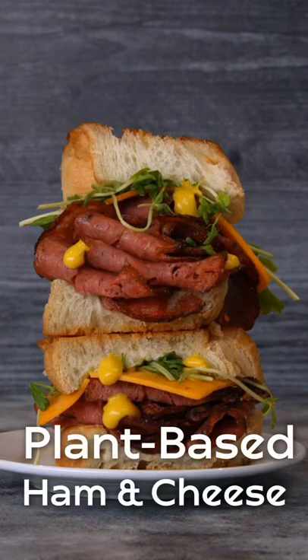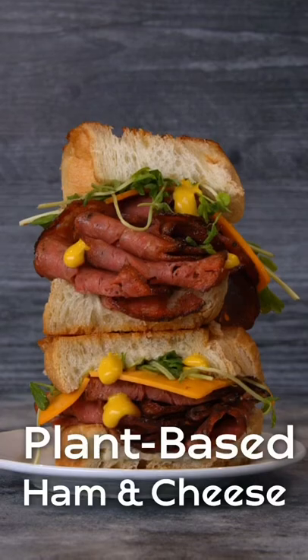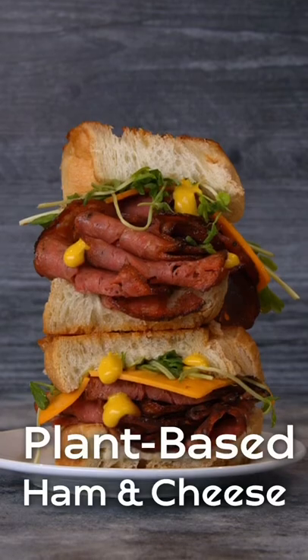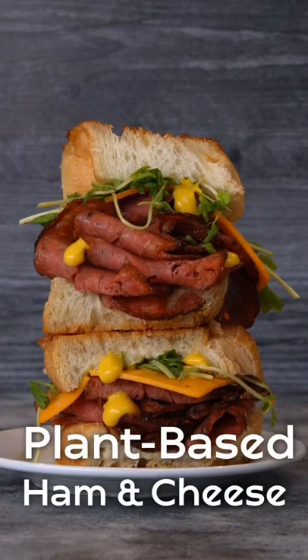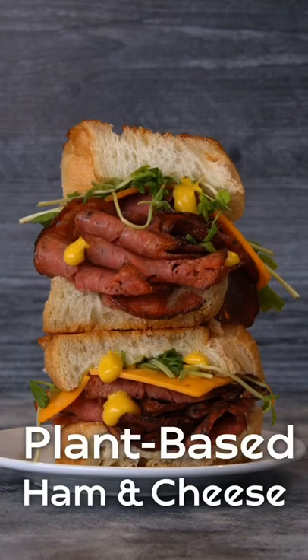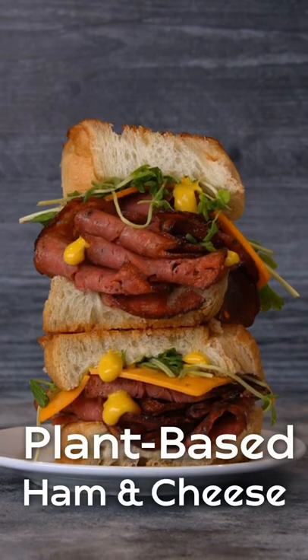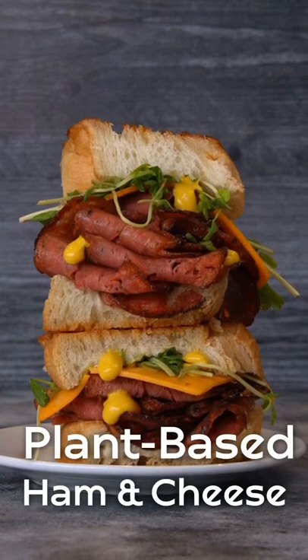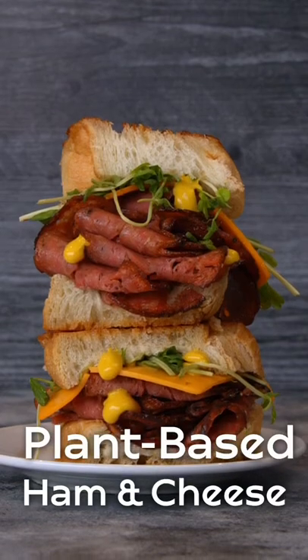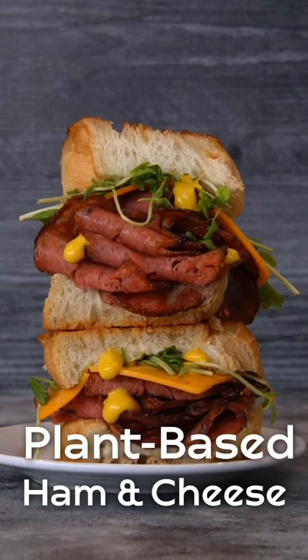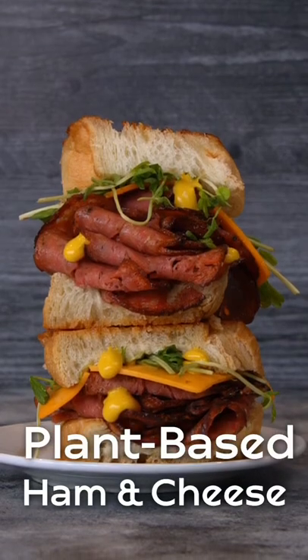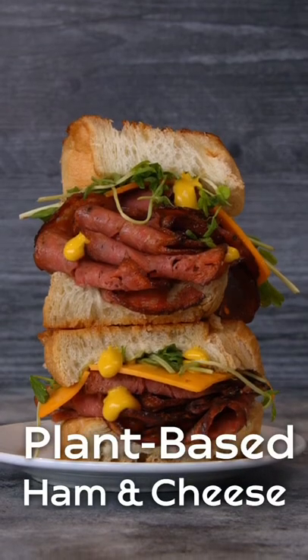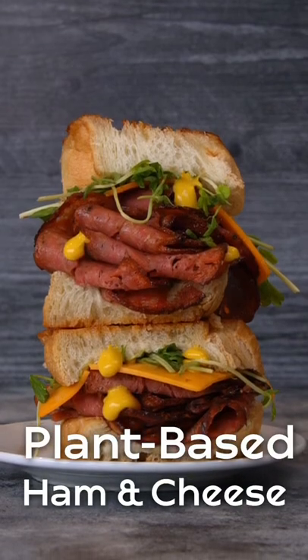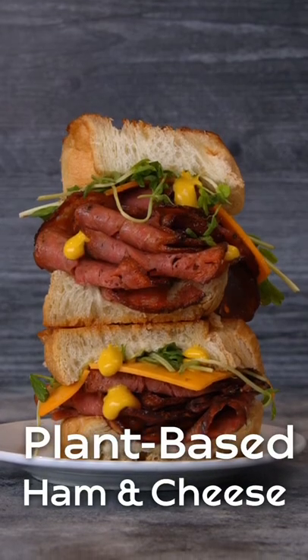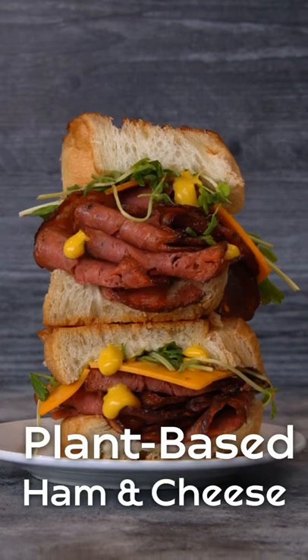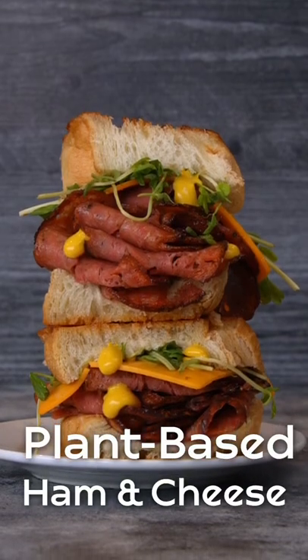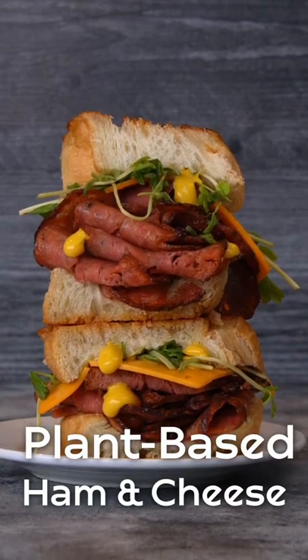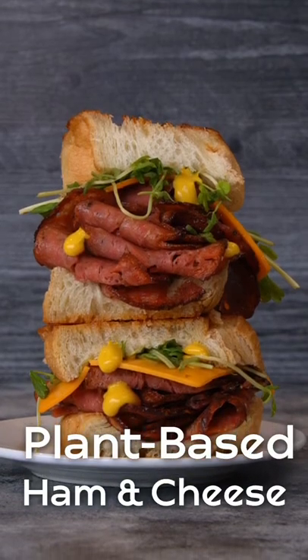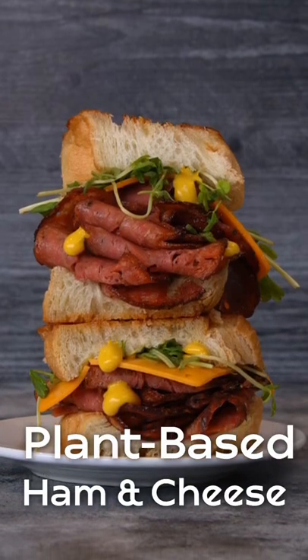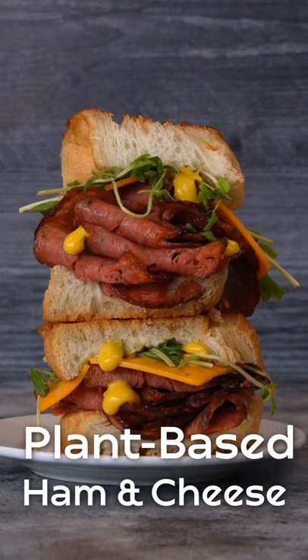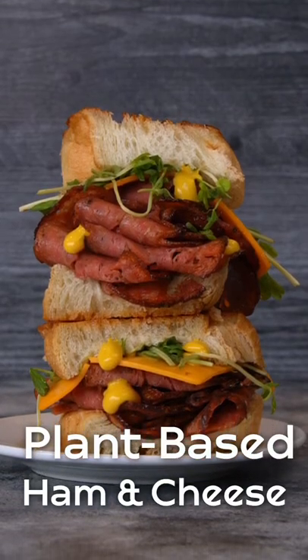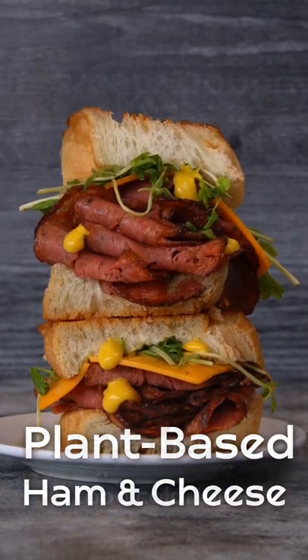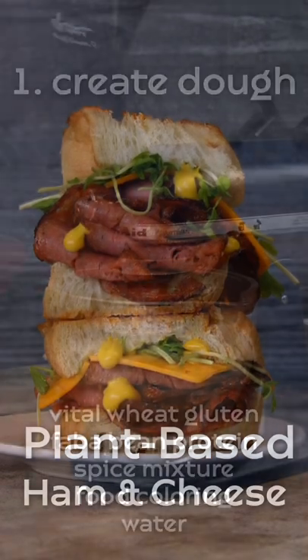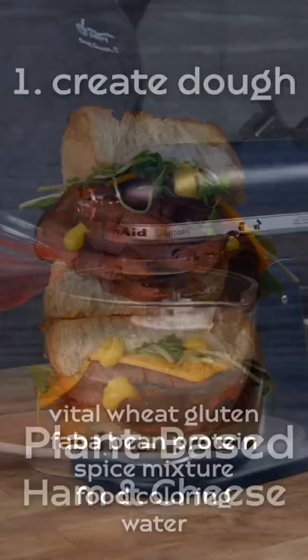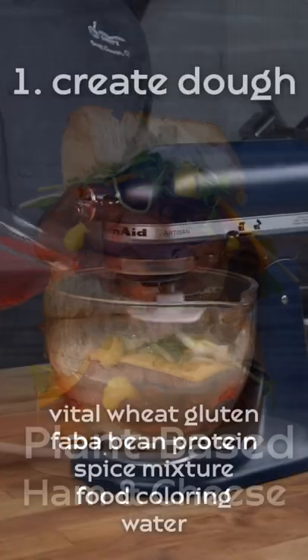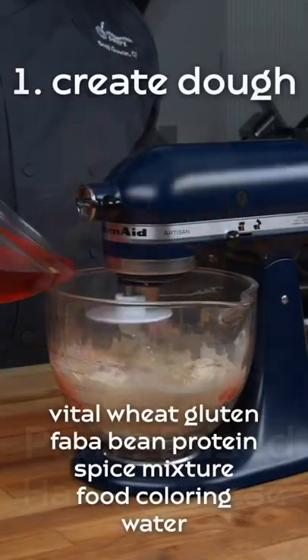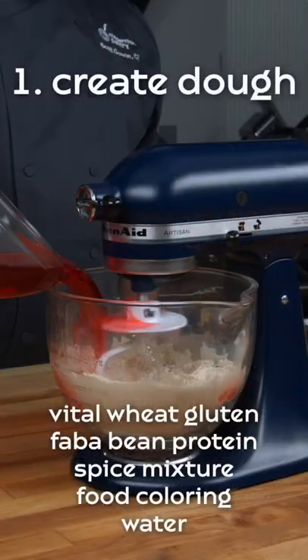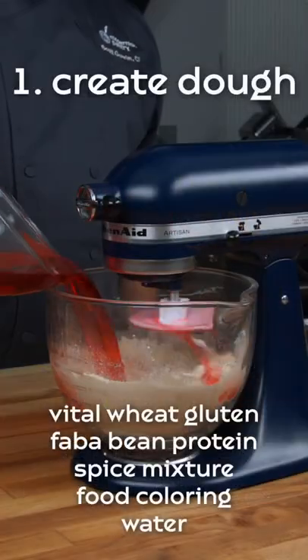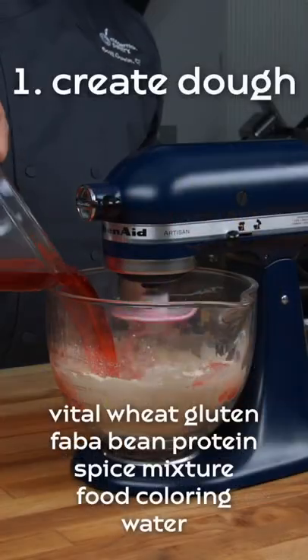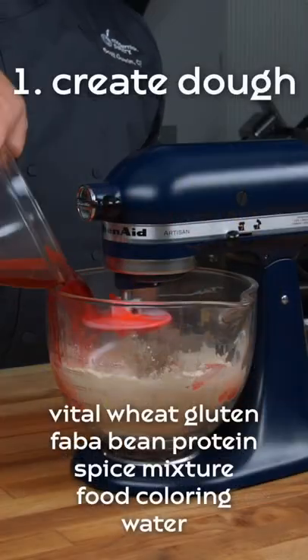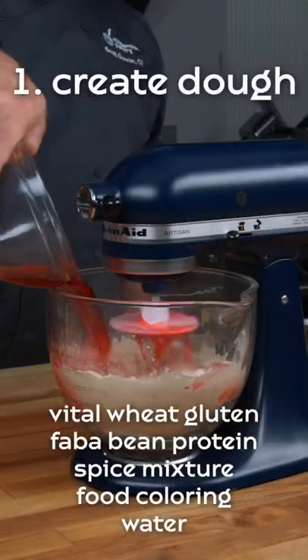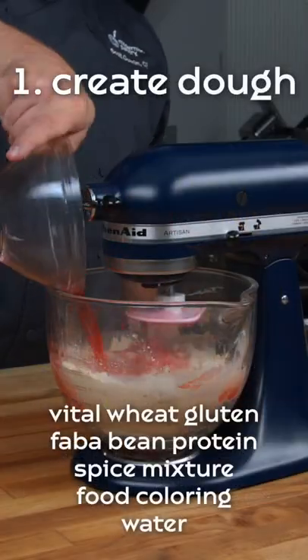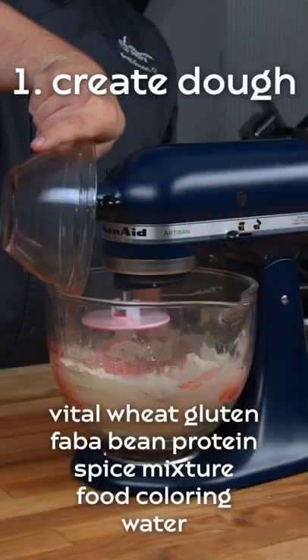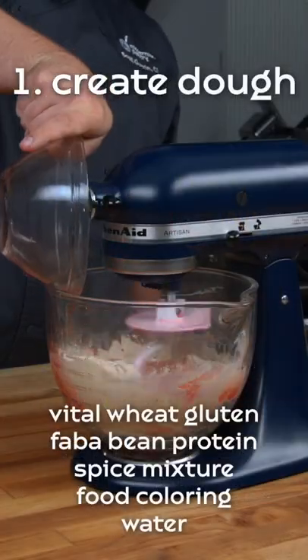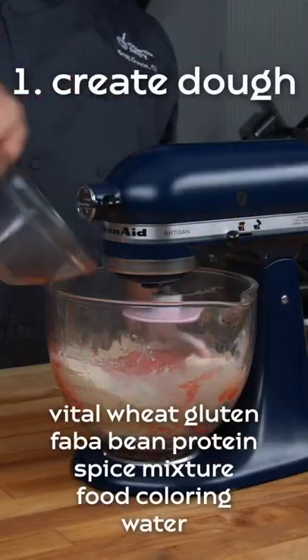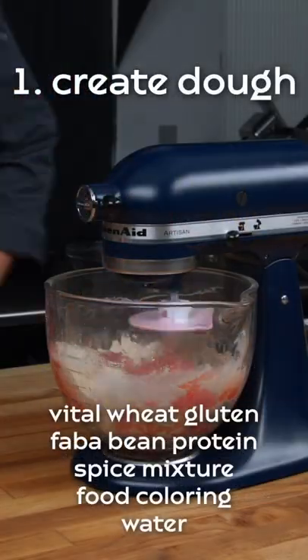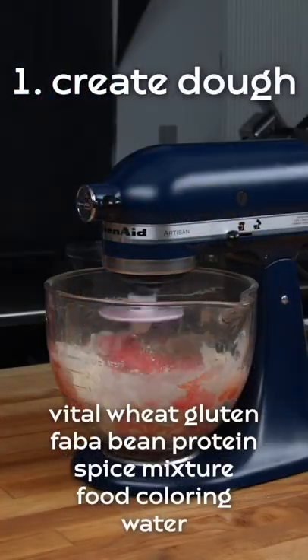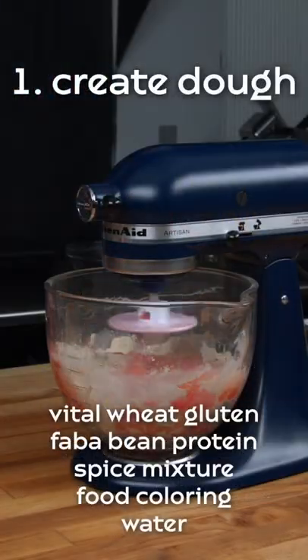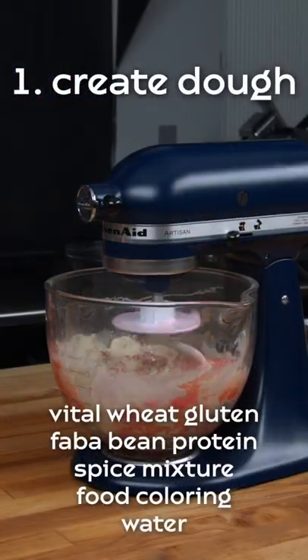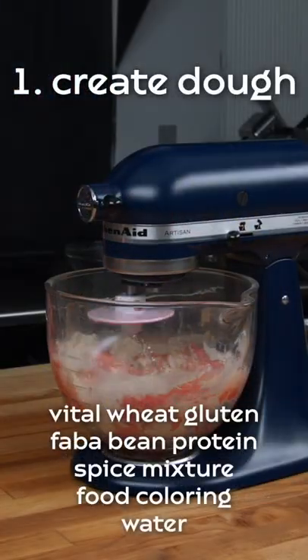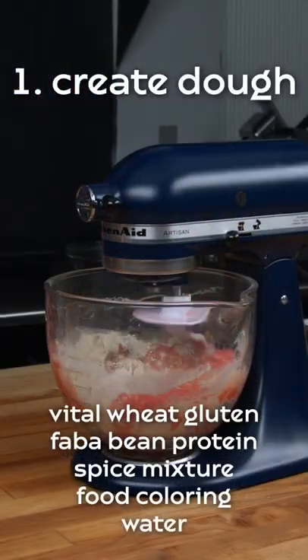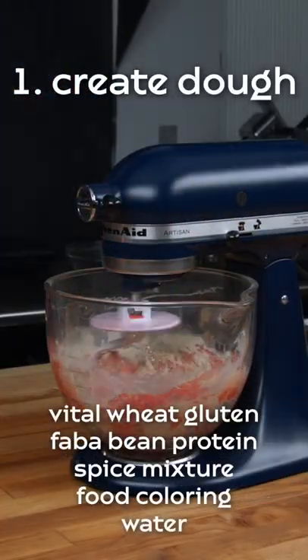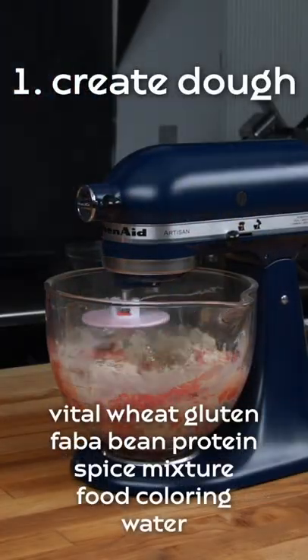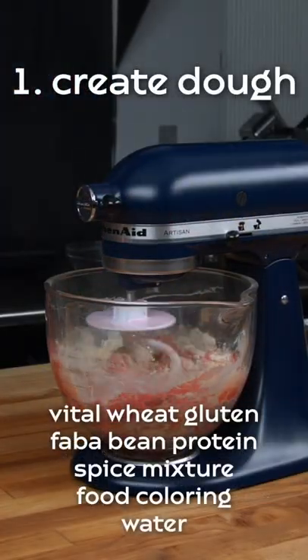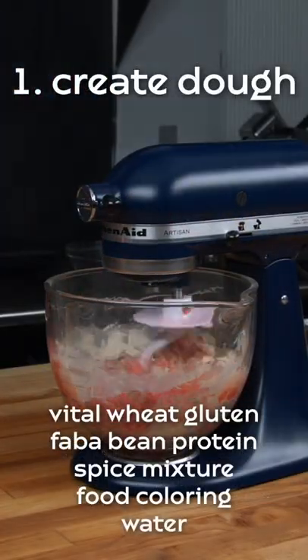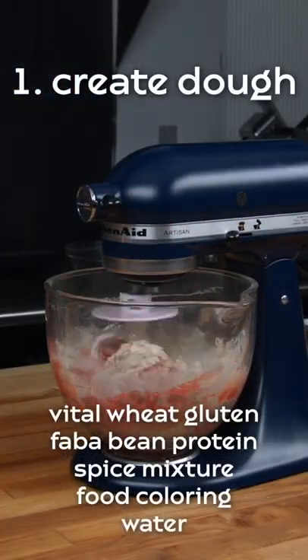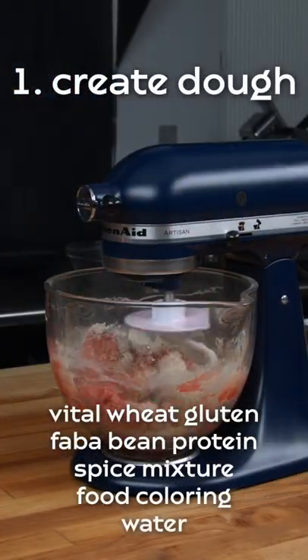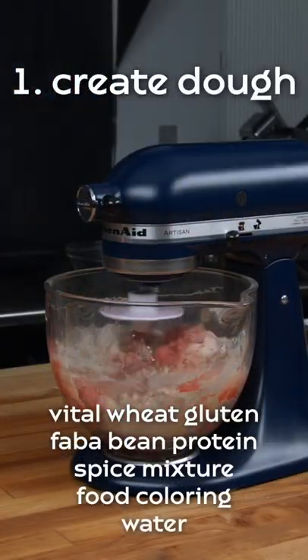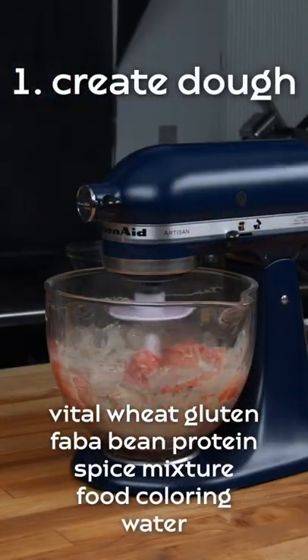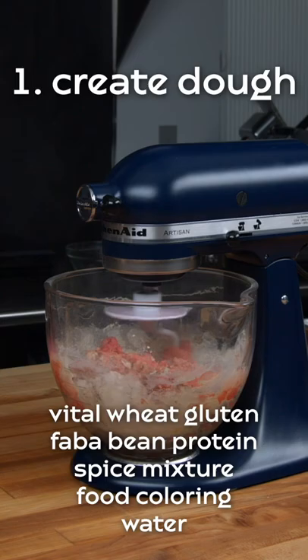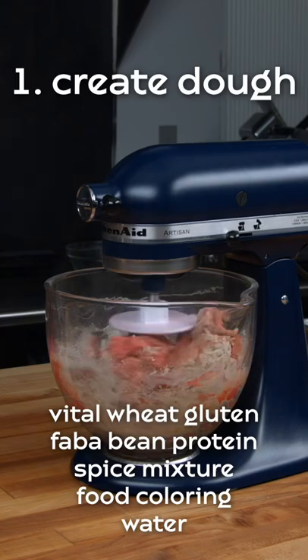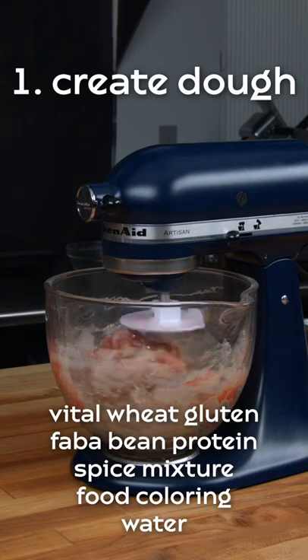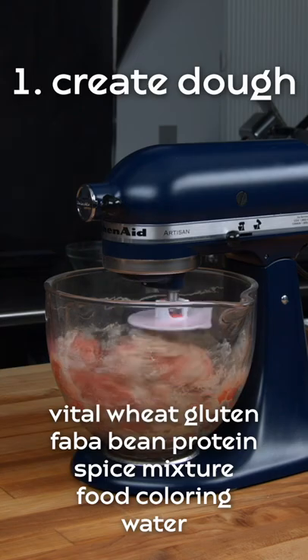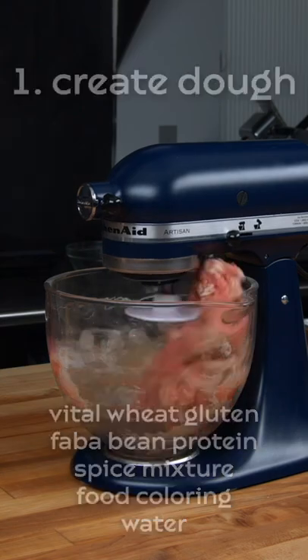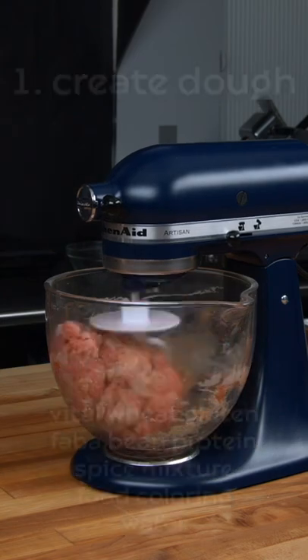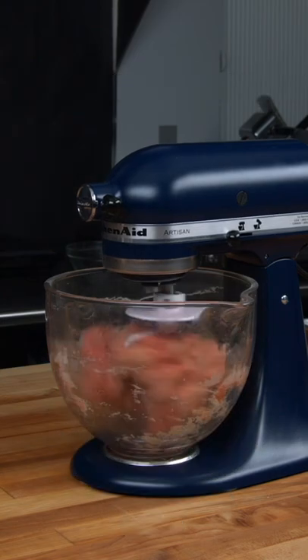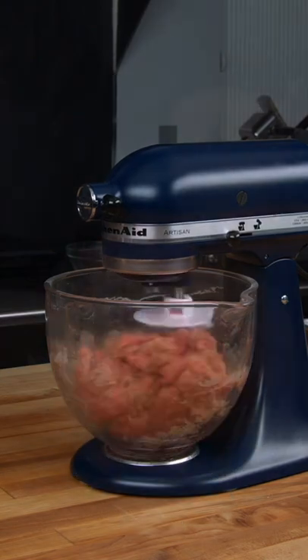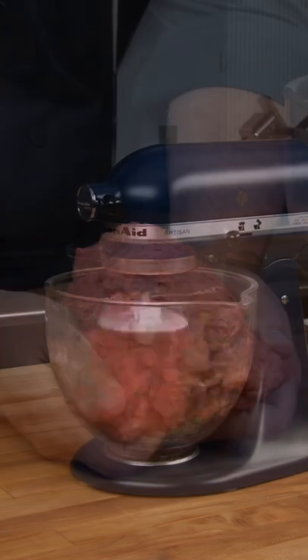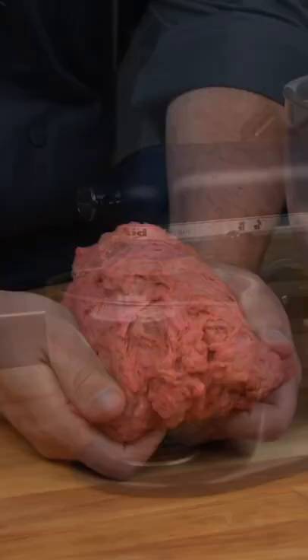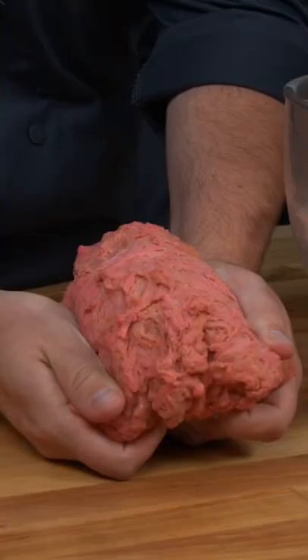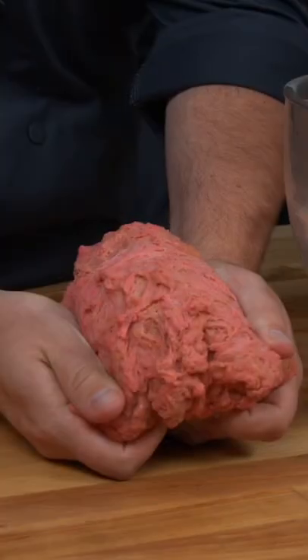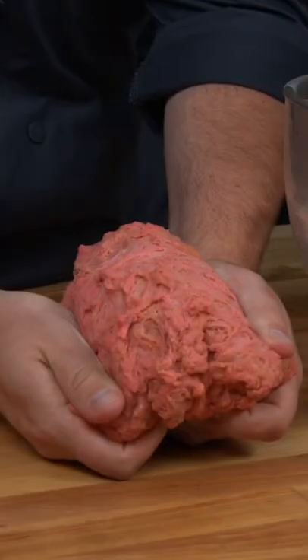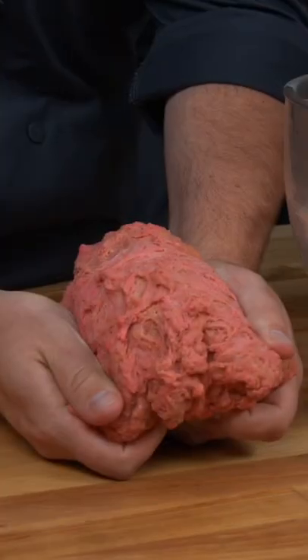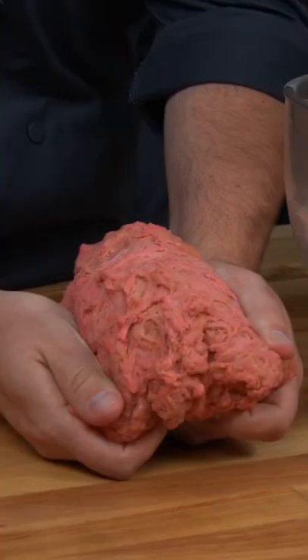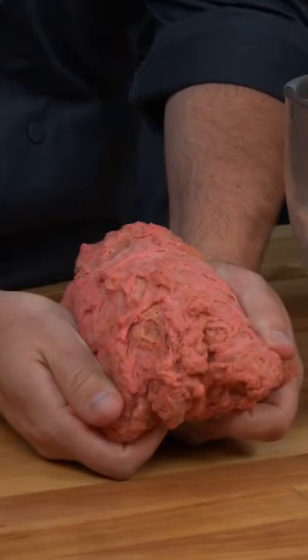To make the best plant-based ham, we found that using vital wheat gluten and fava bean protein gave the perfect texture.